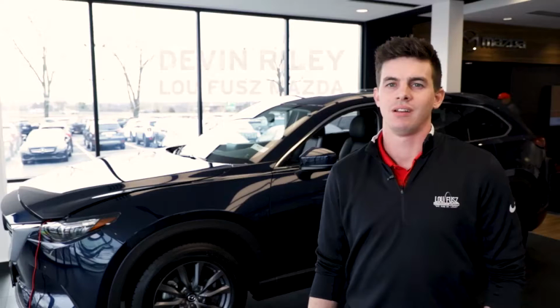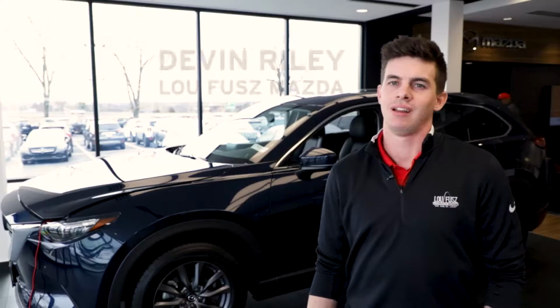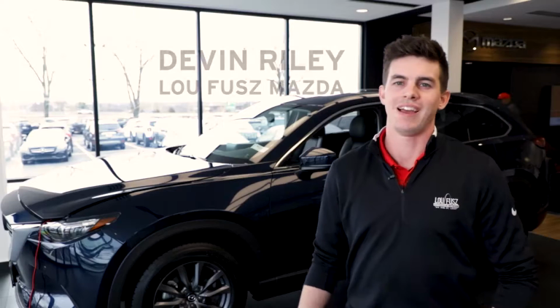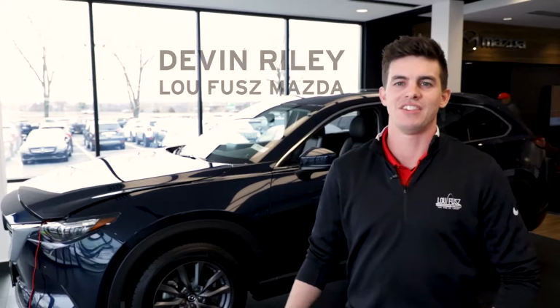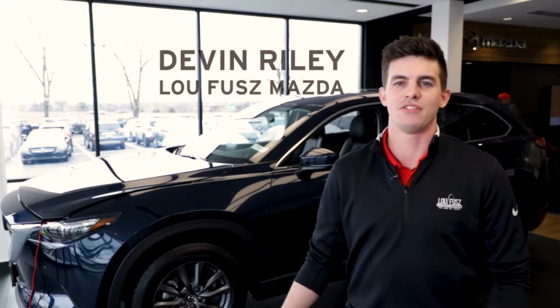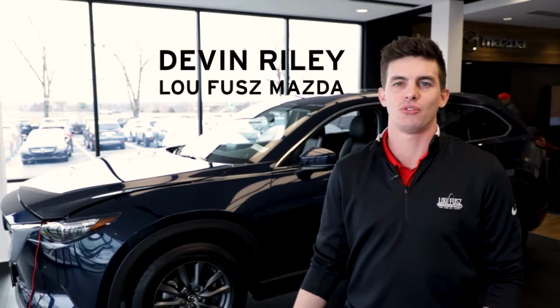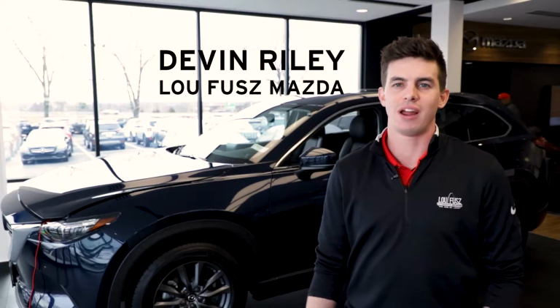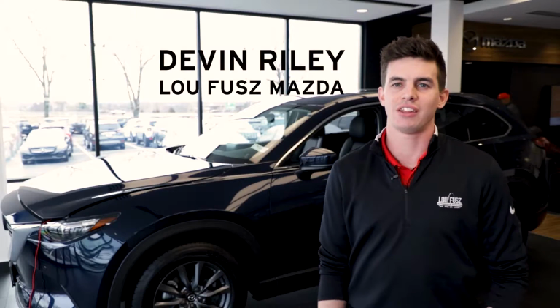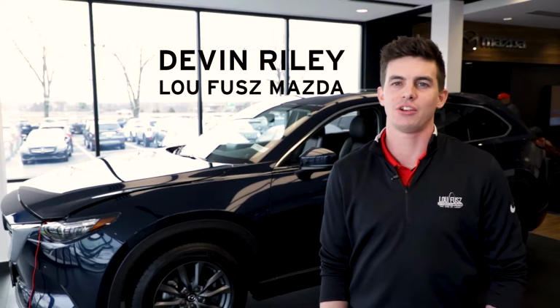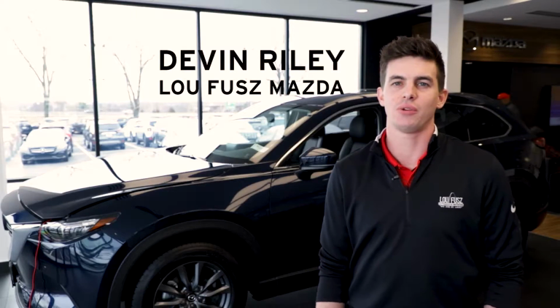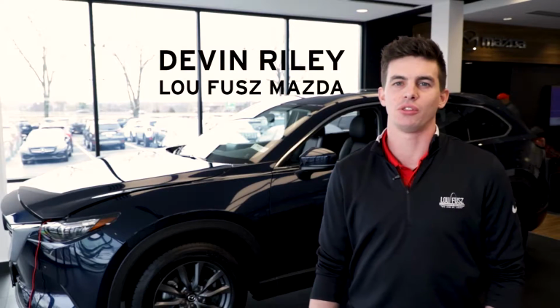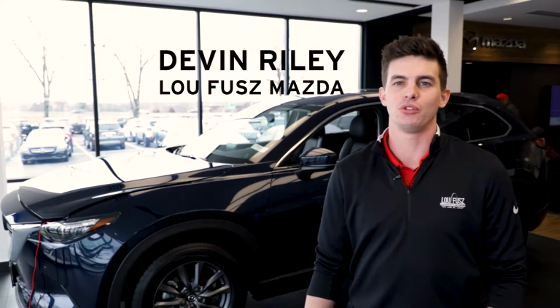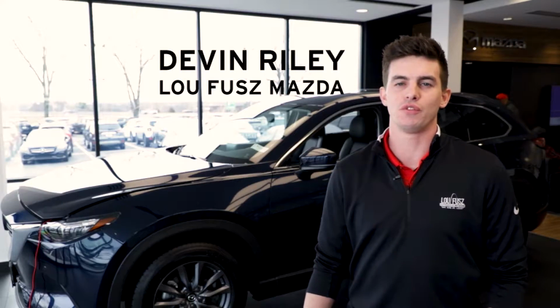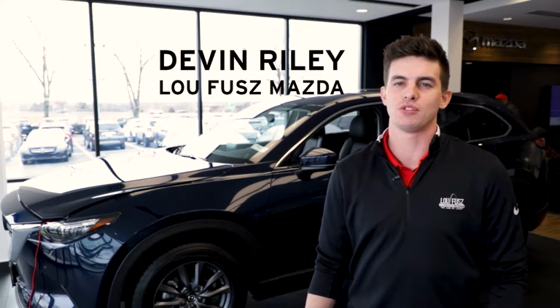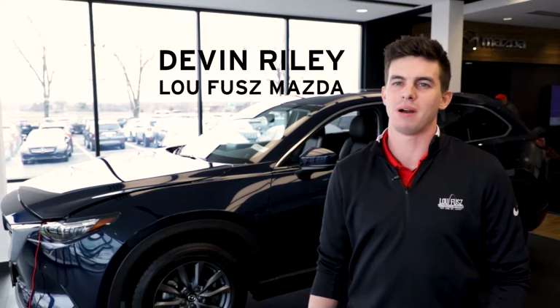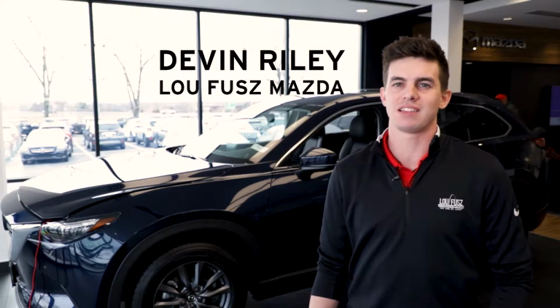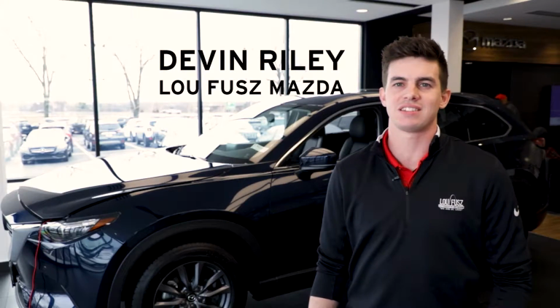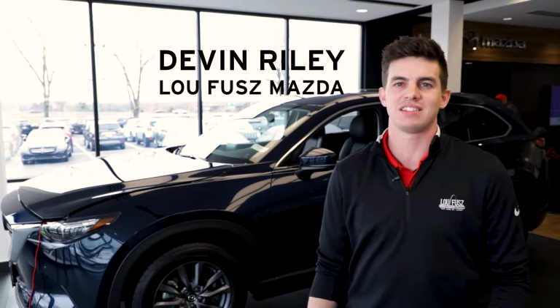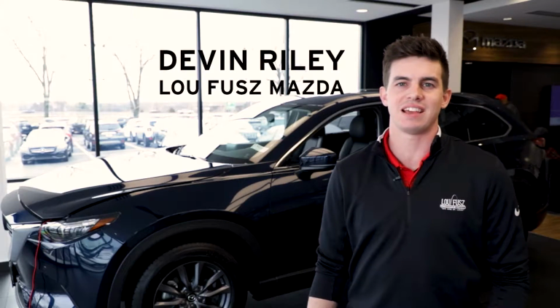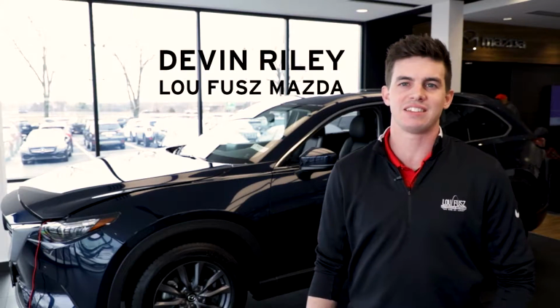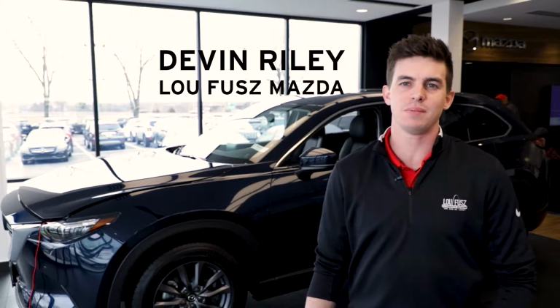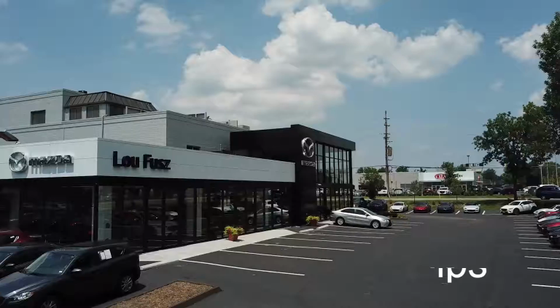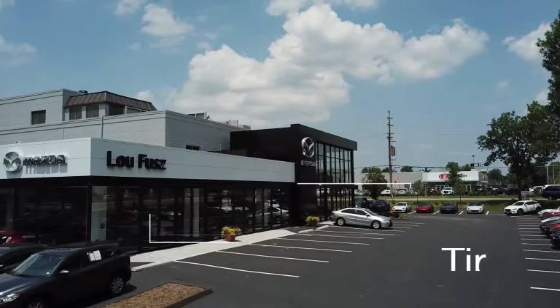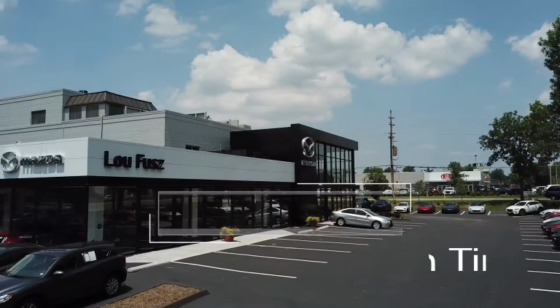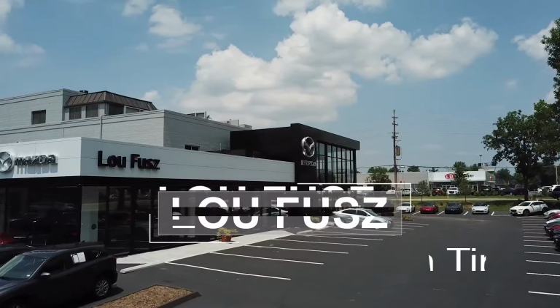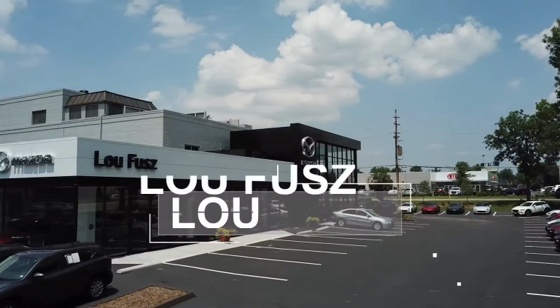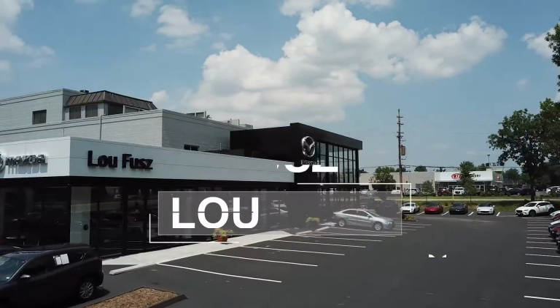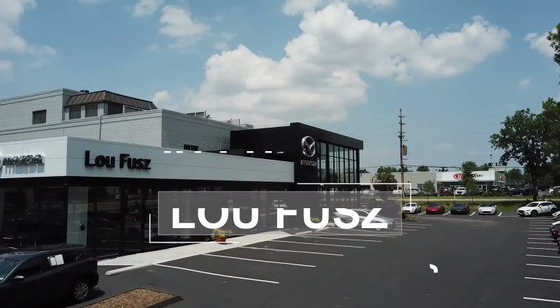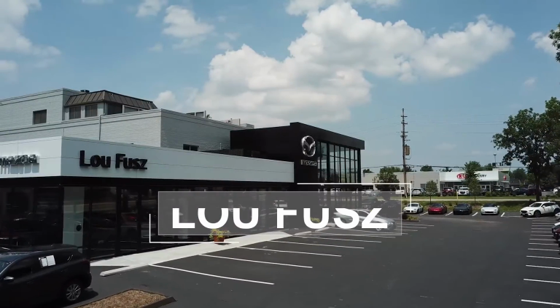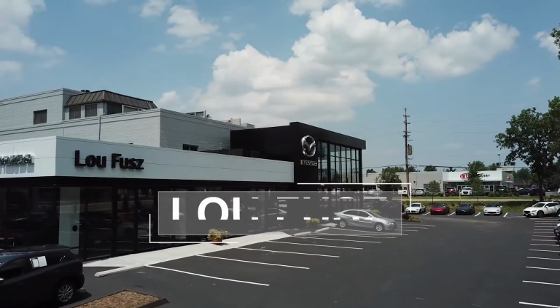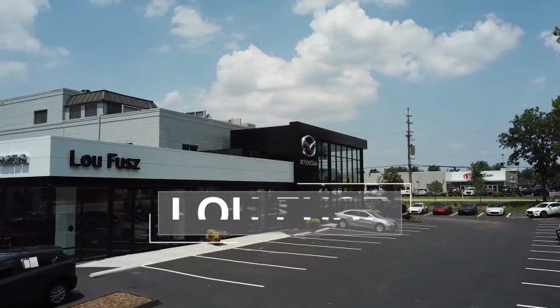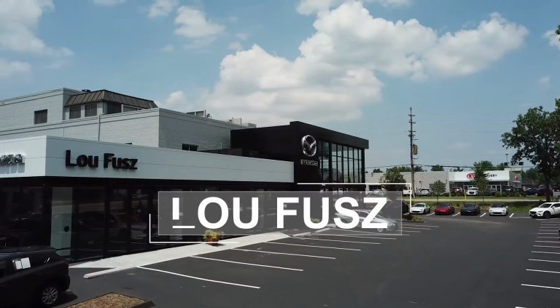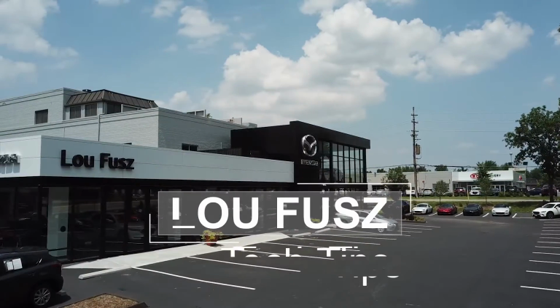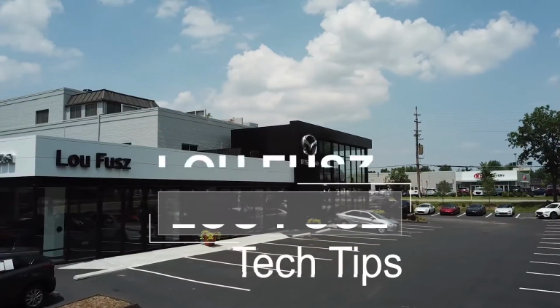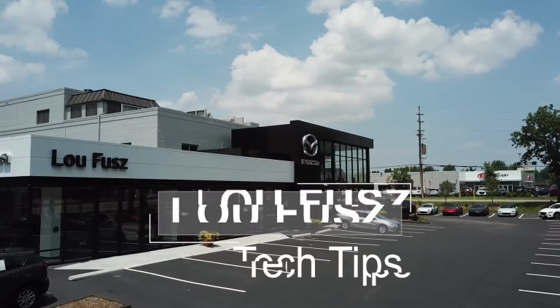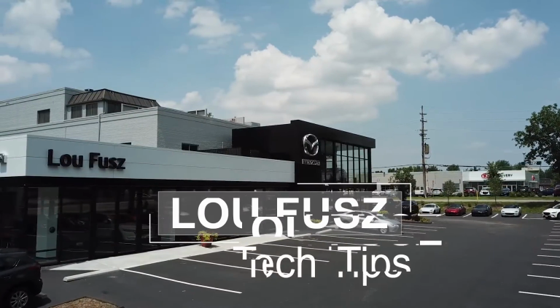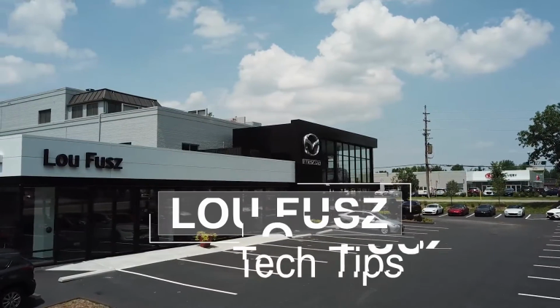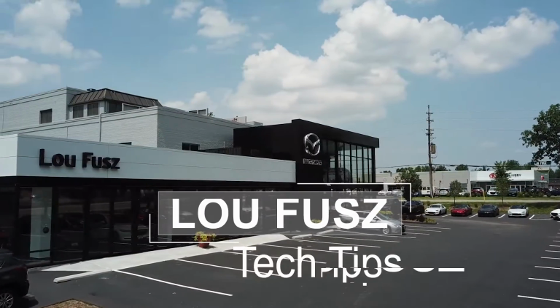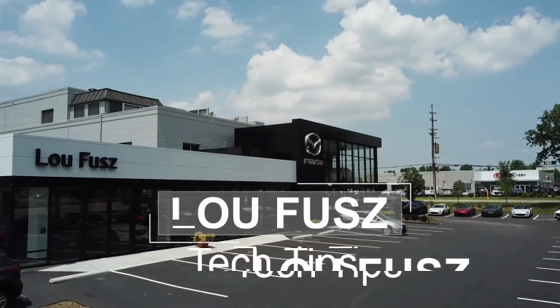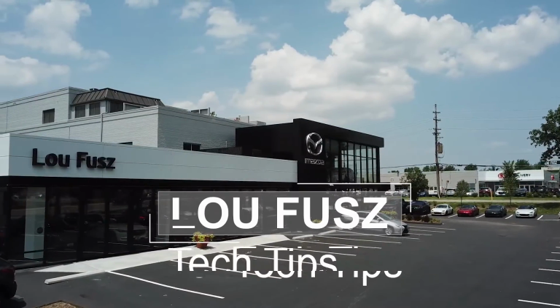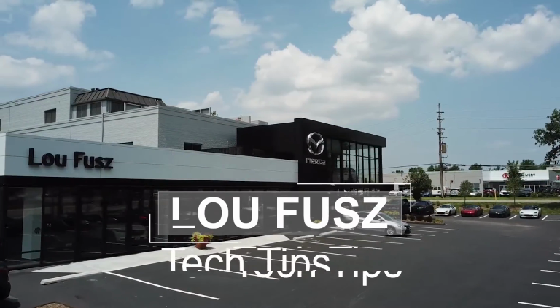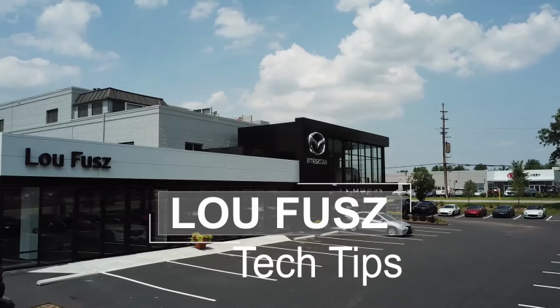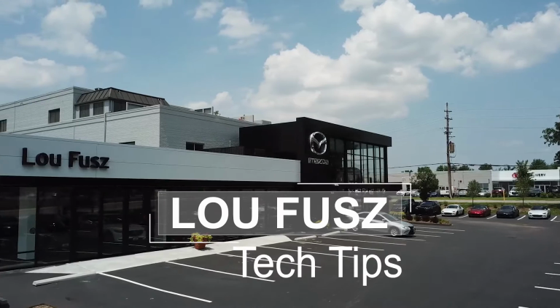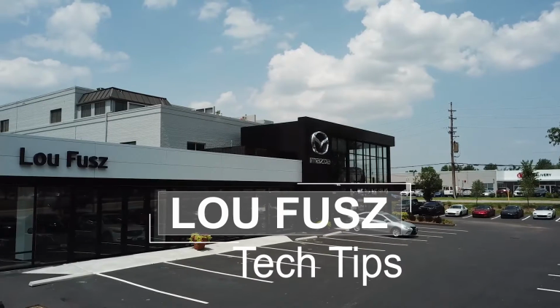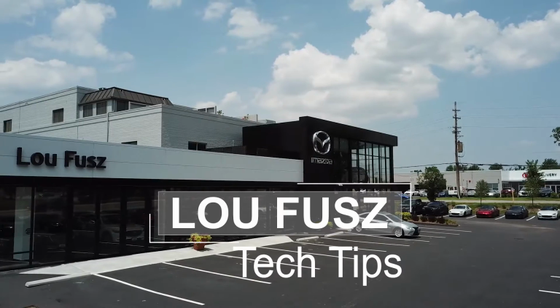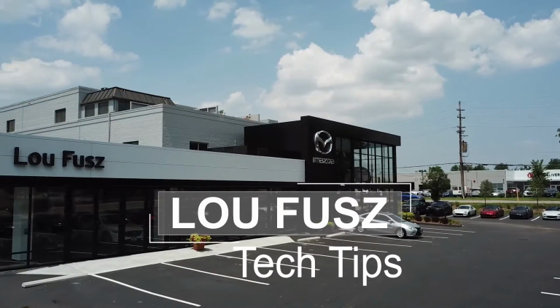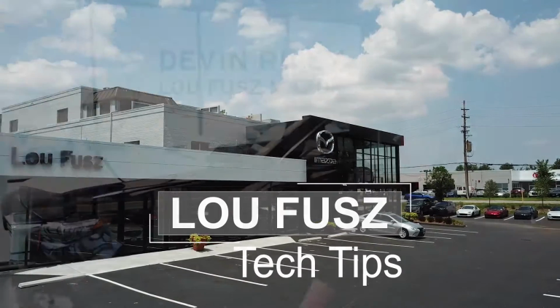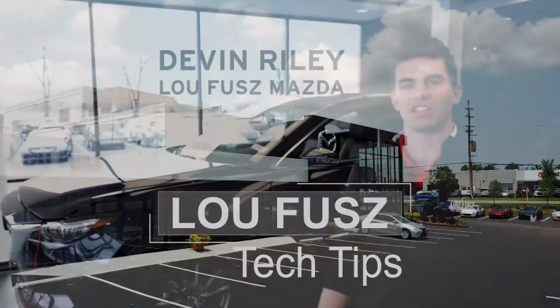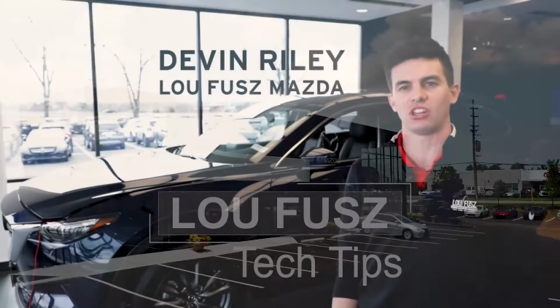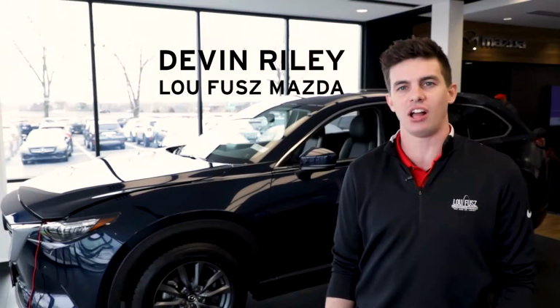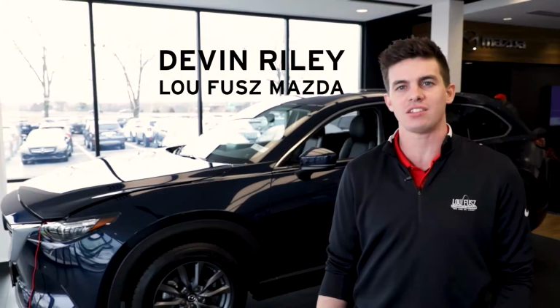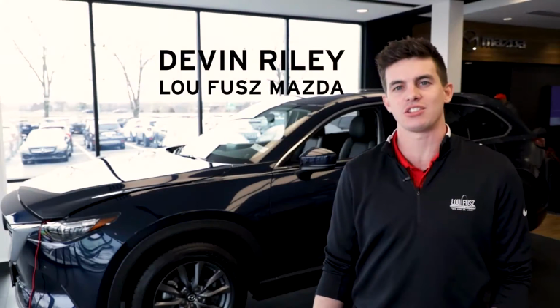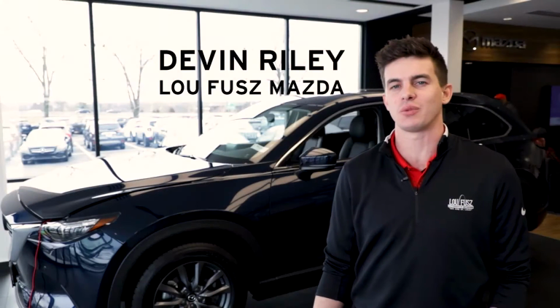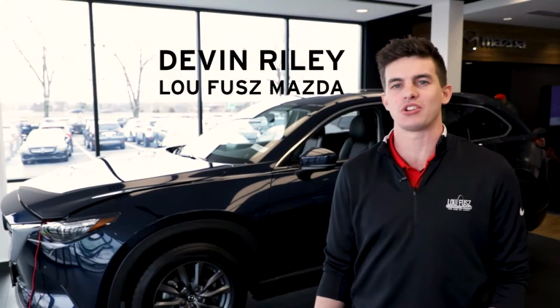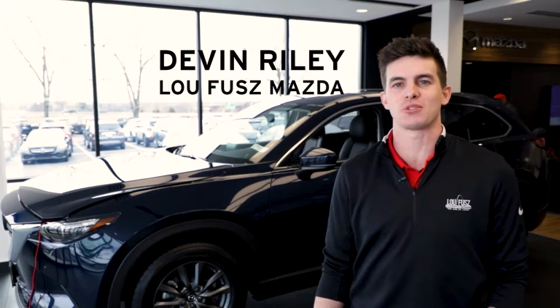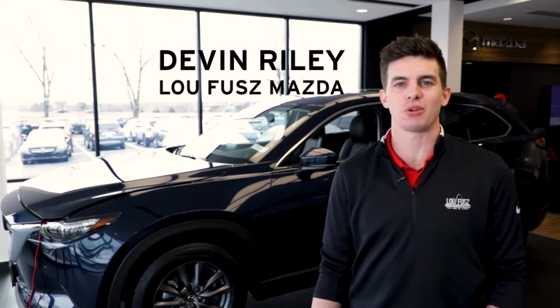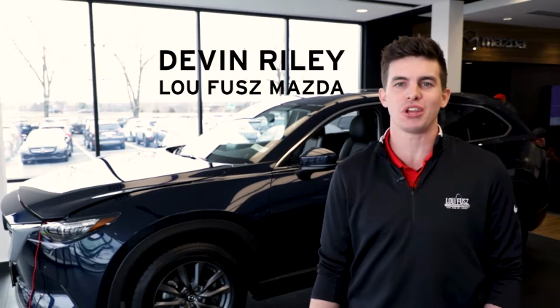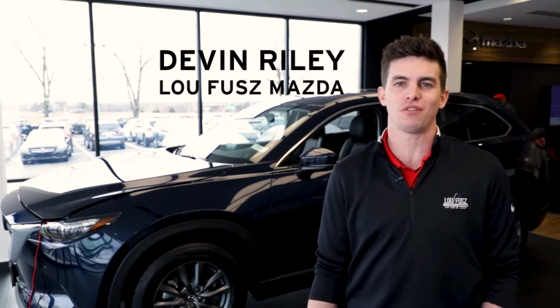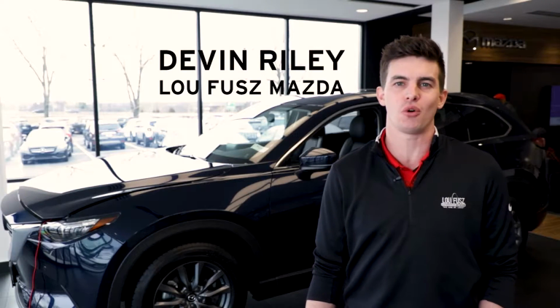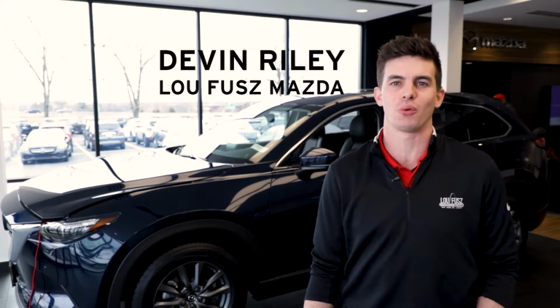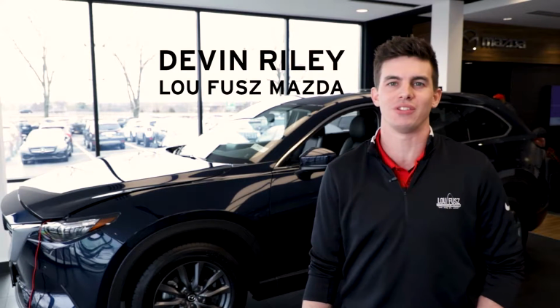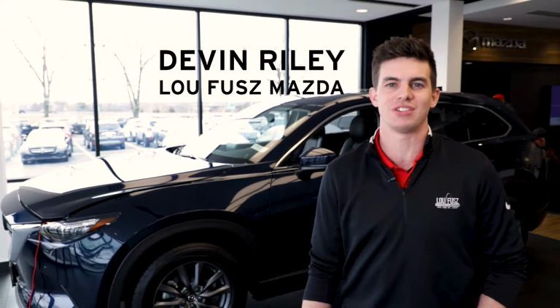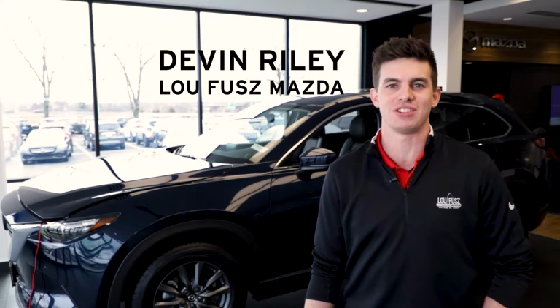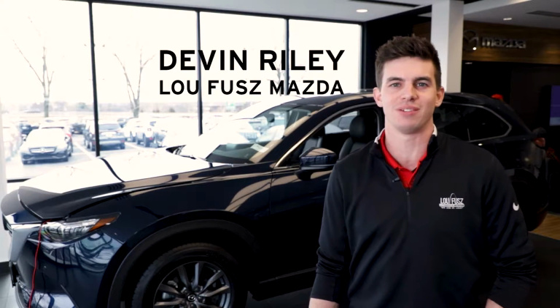Hi, Devin Reilly here with Lufu's Mazda Tech Tips. Today we're going to cover a 2020 CX-9 and how to reset the clock since we are springing forward this year.